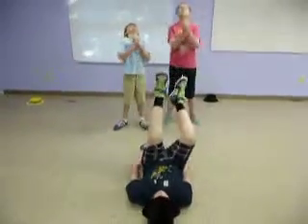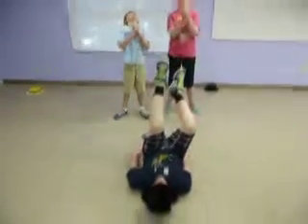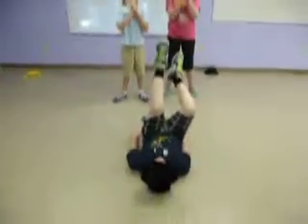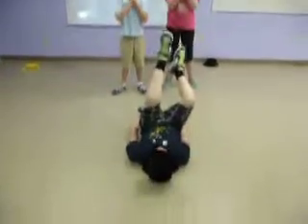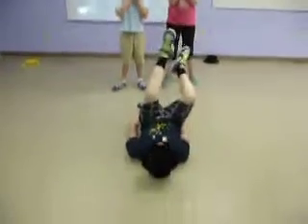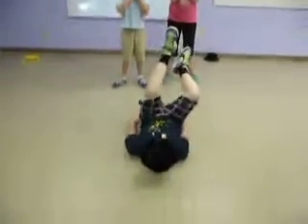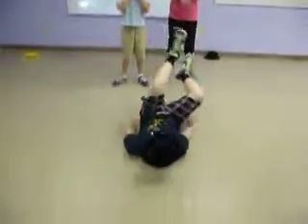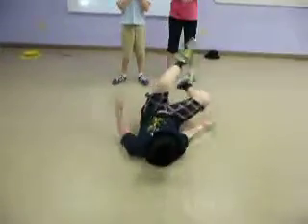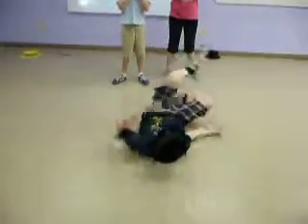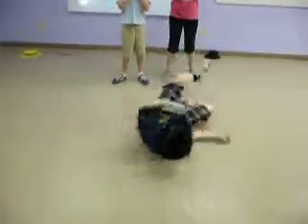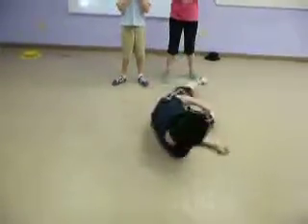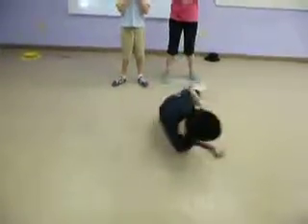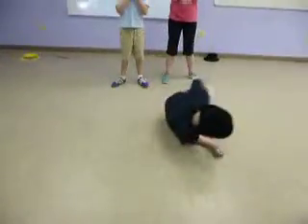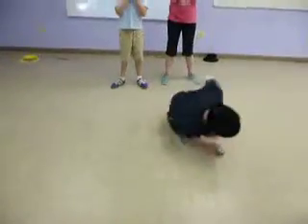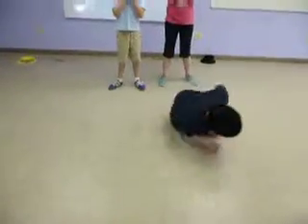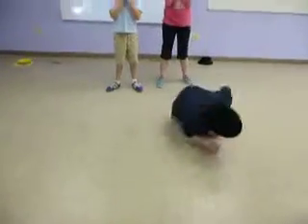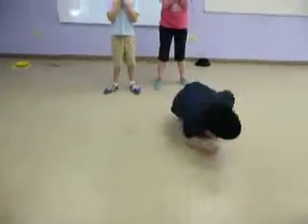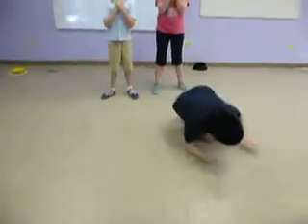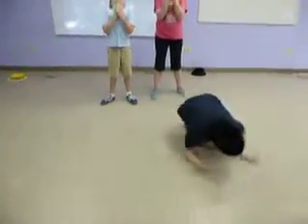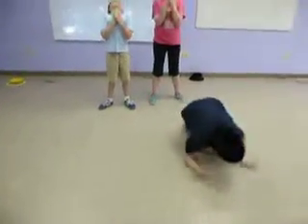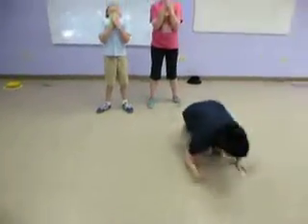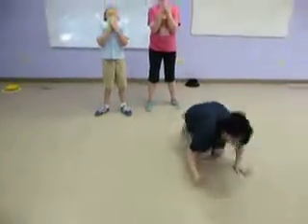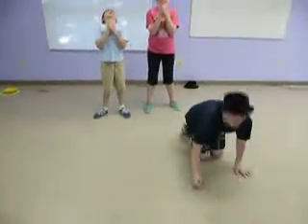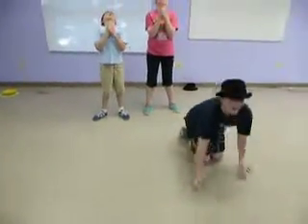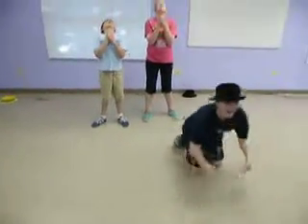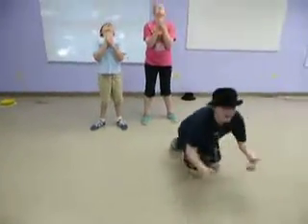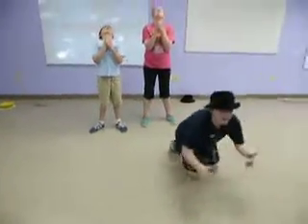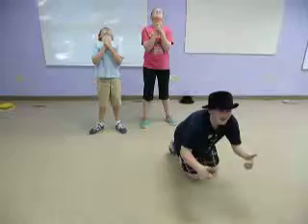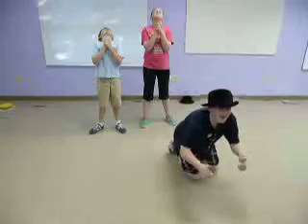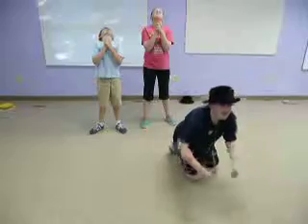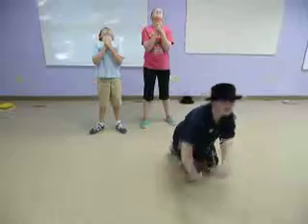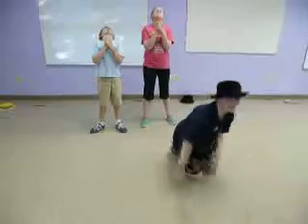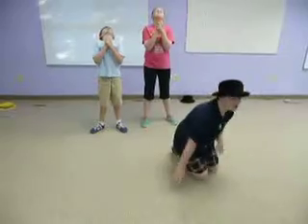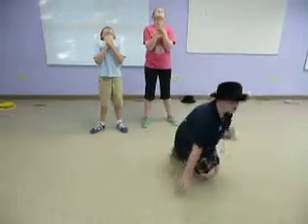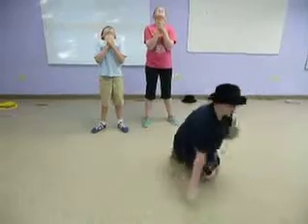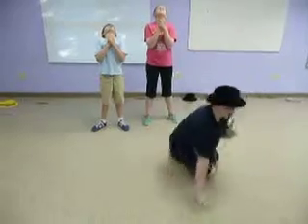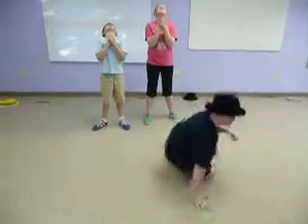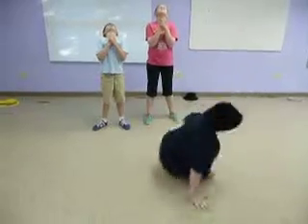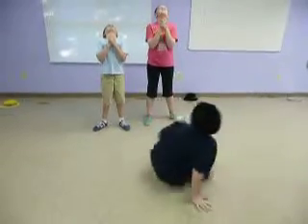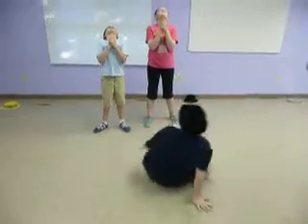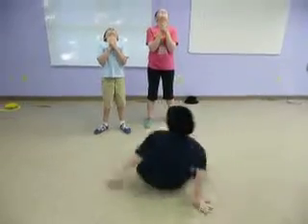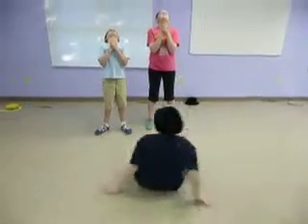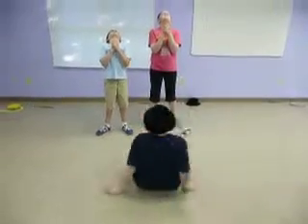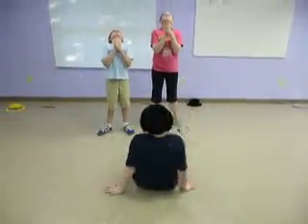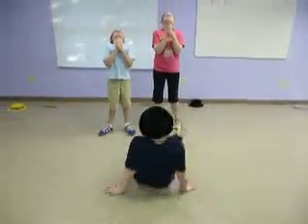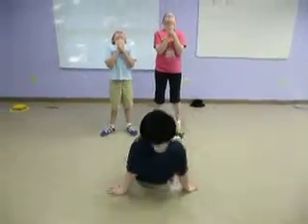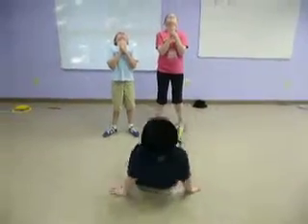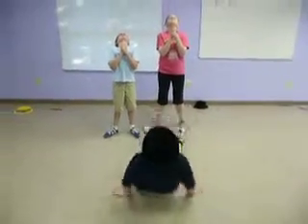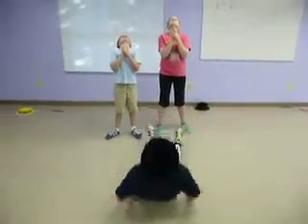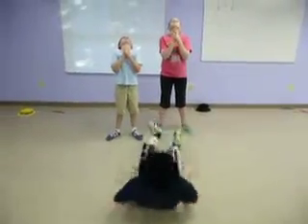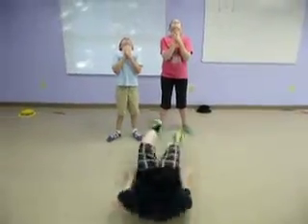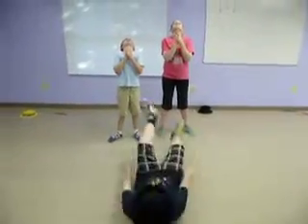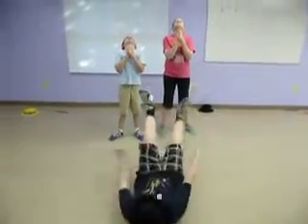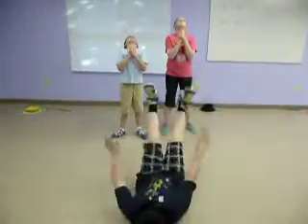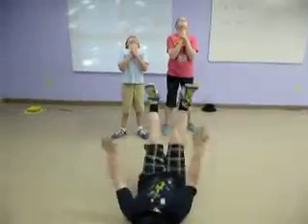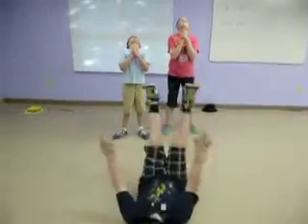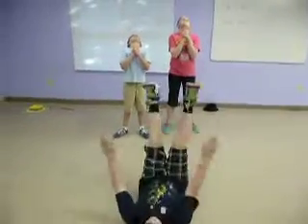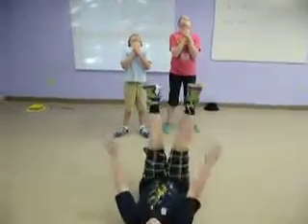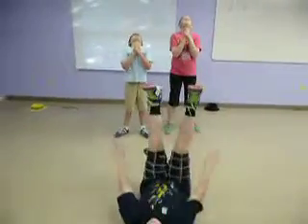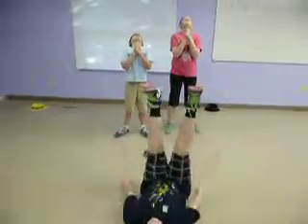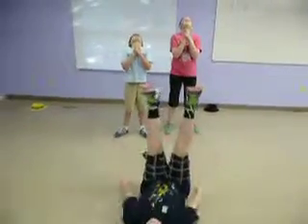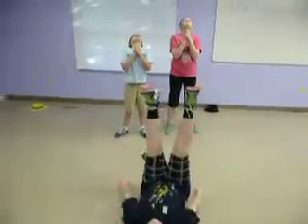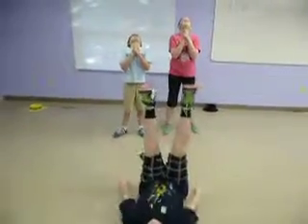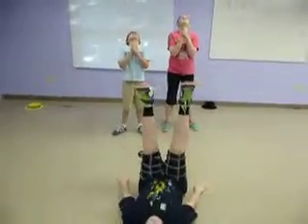Charlie, do your thing. Ha ha ha. Down. And hand slap. Good.